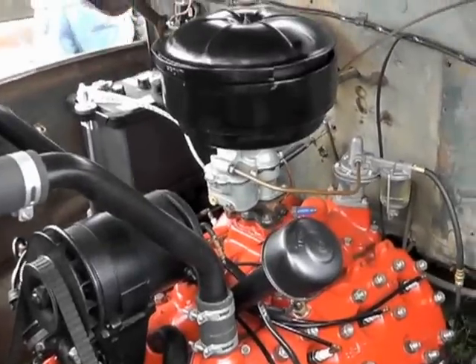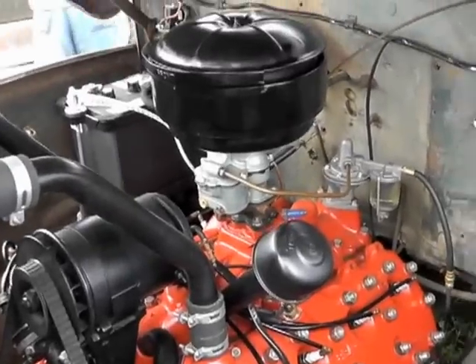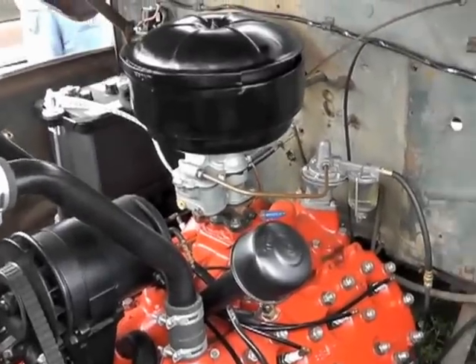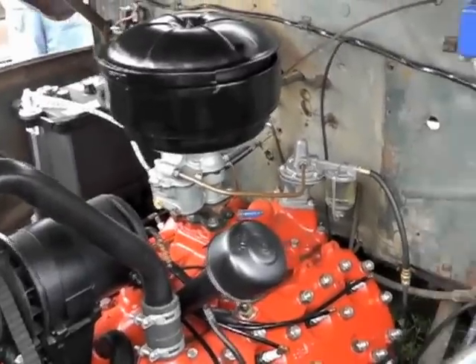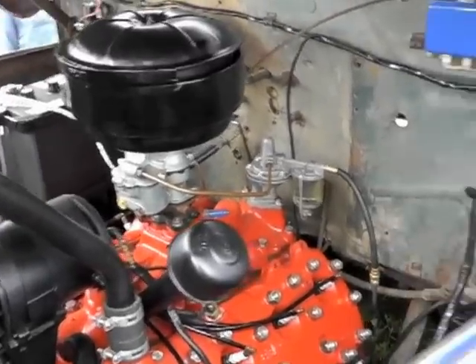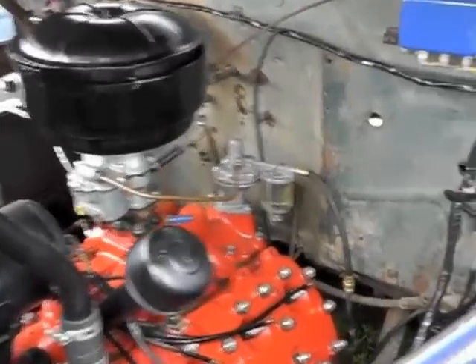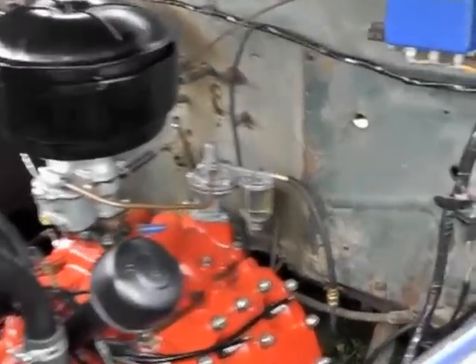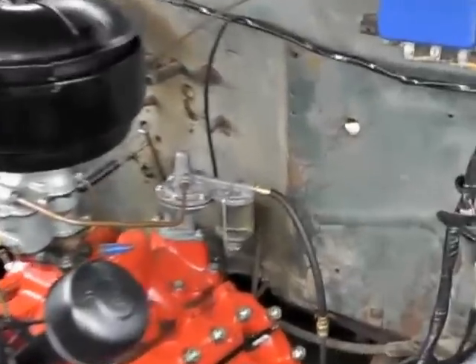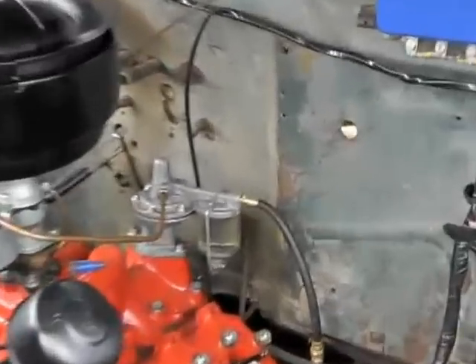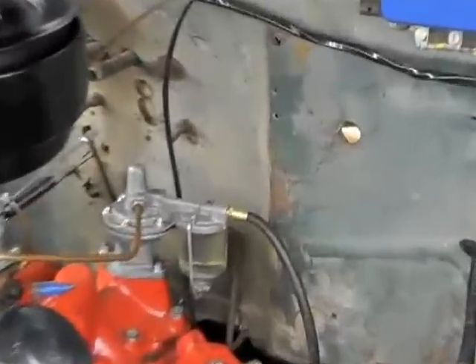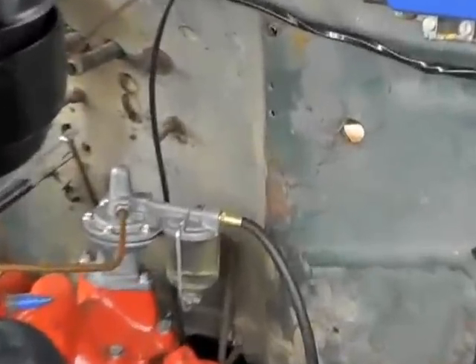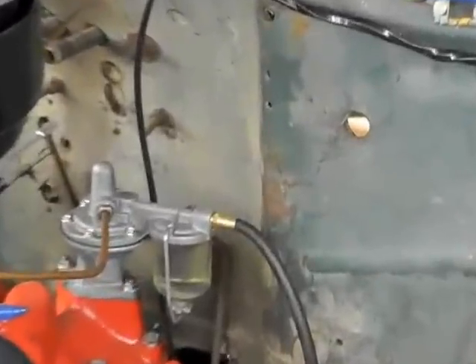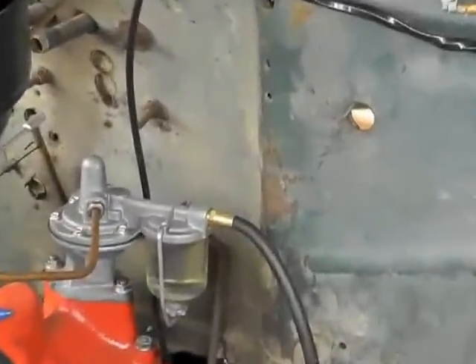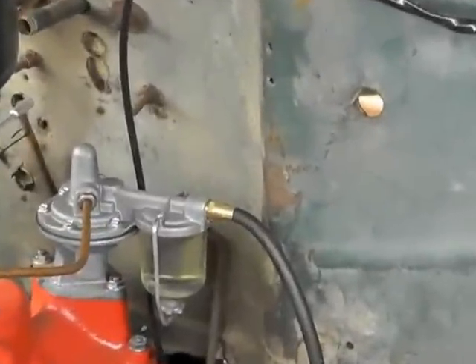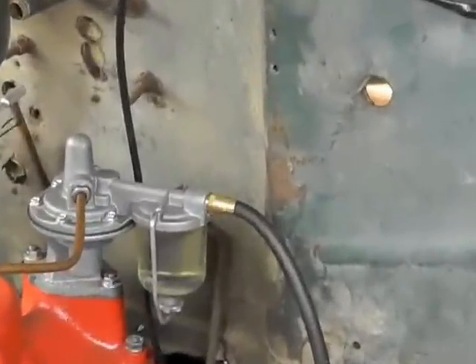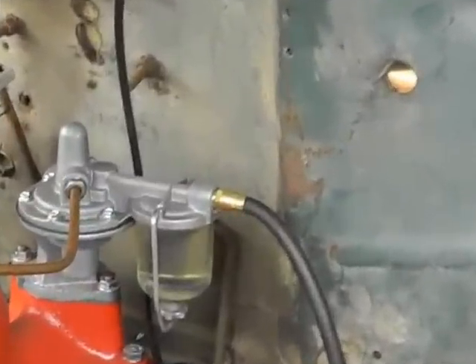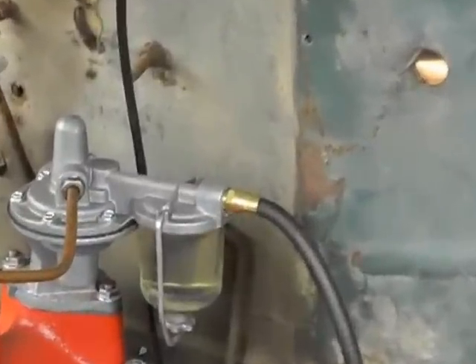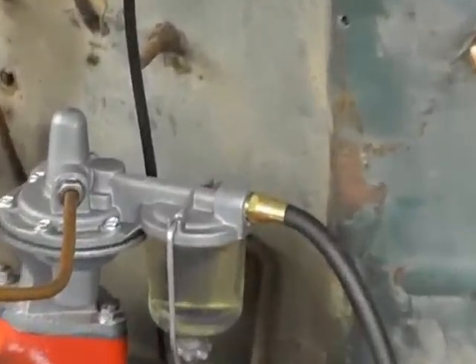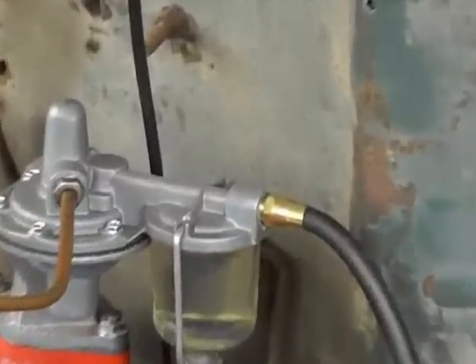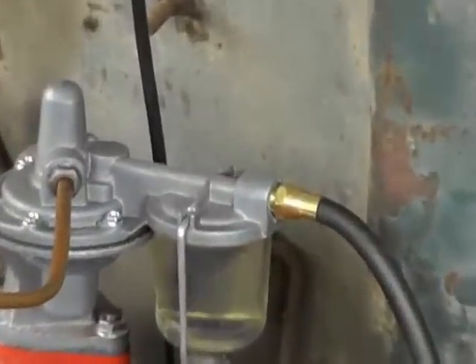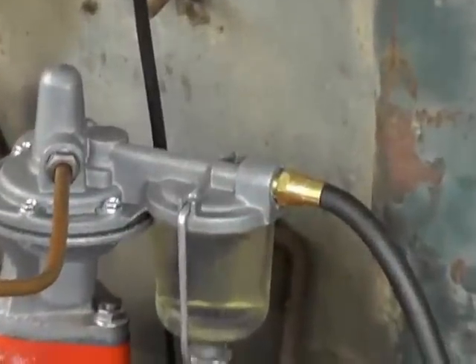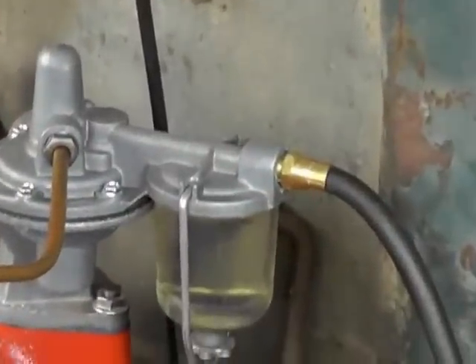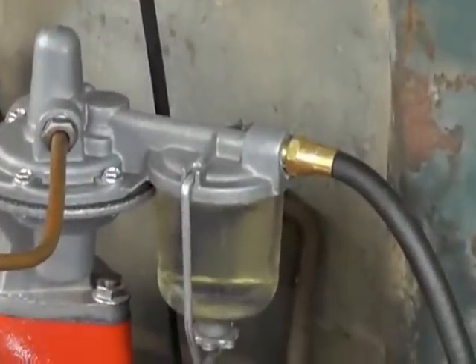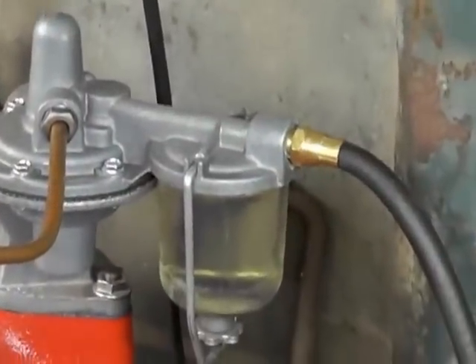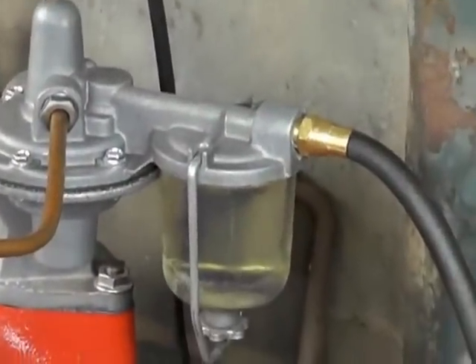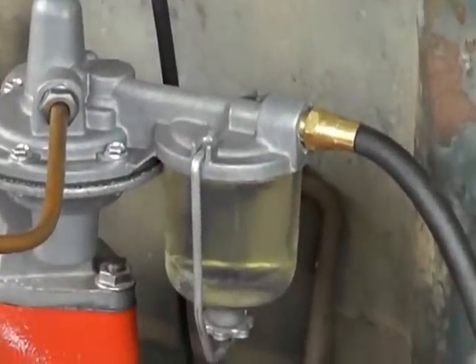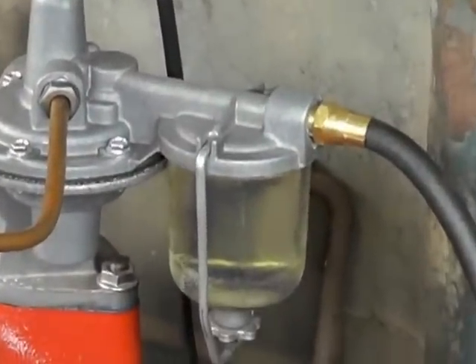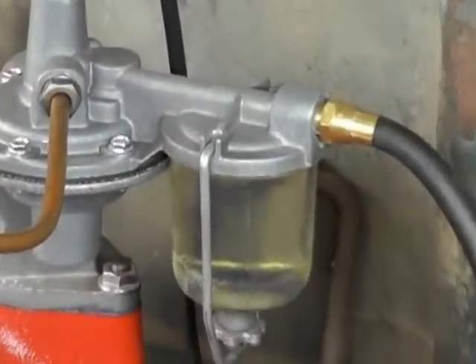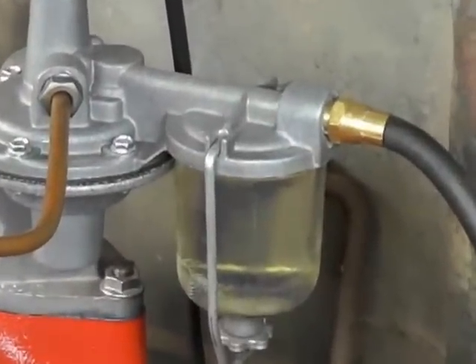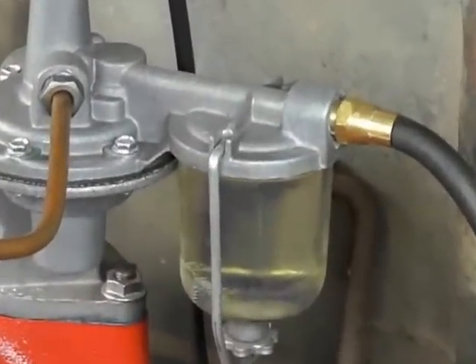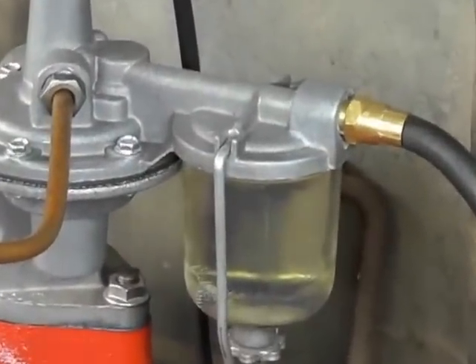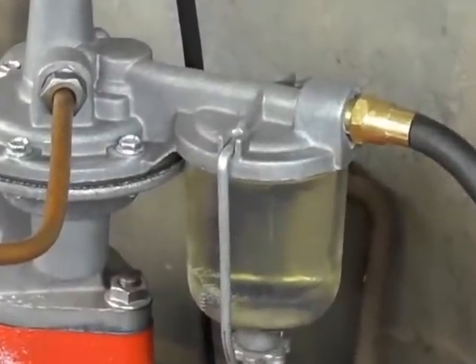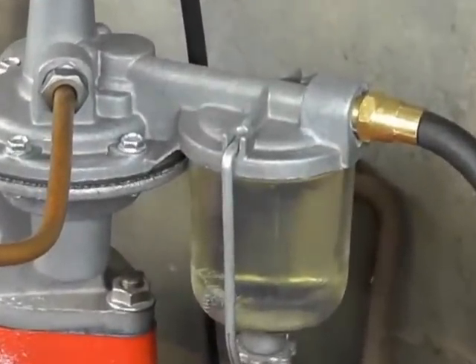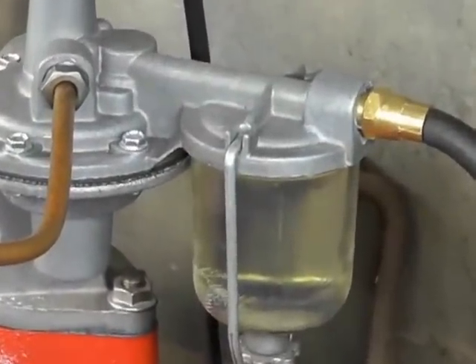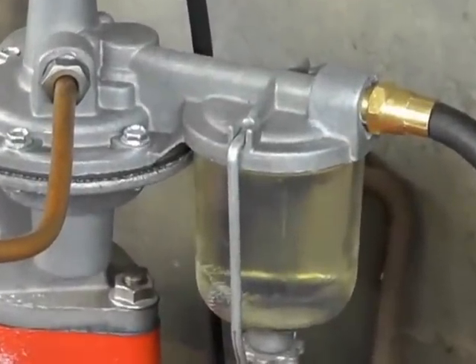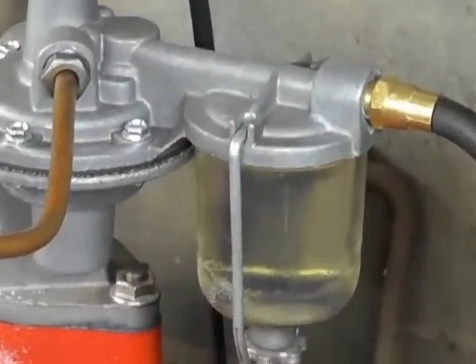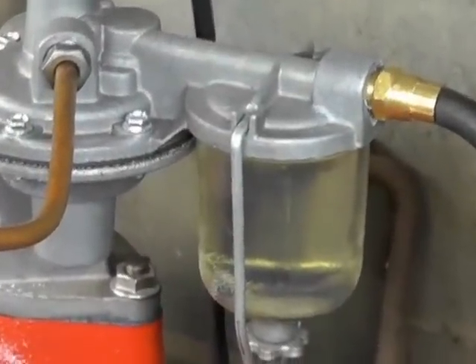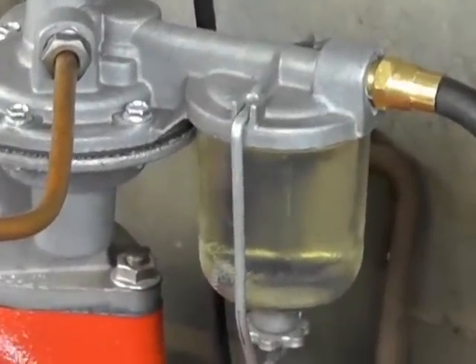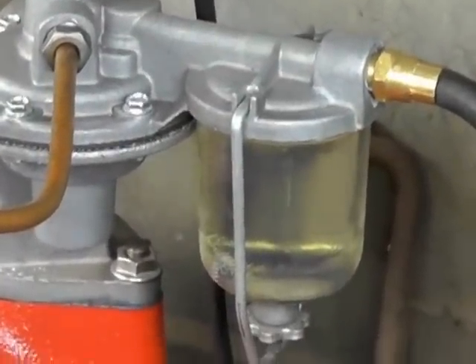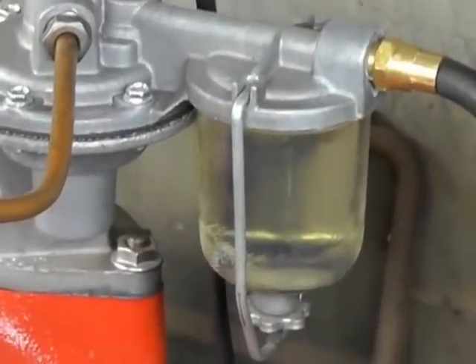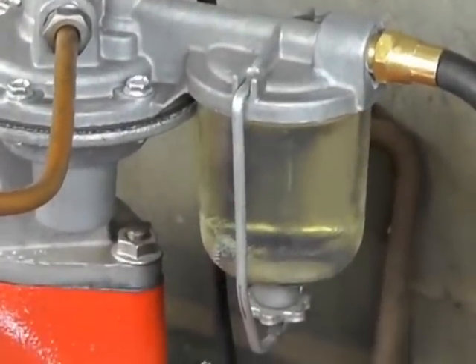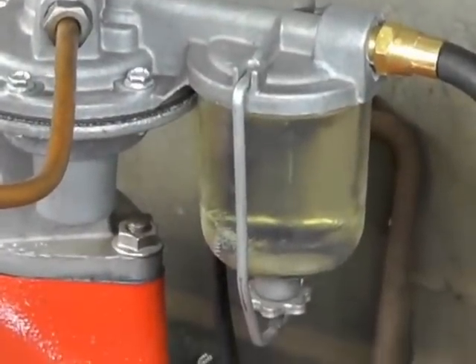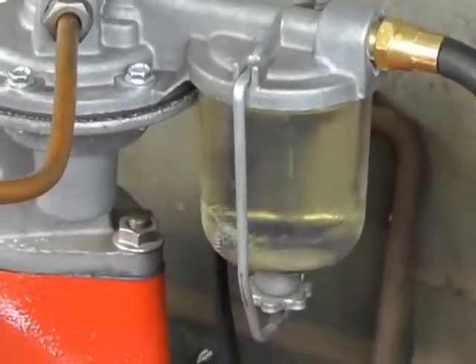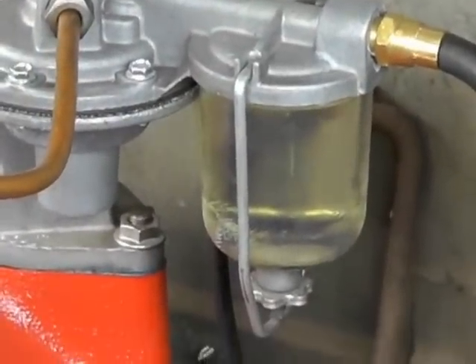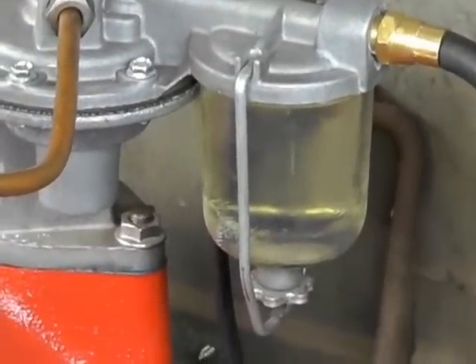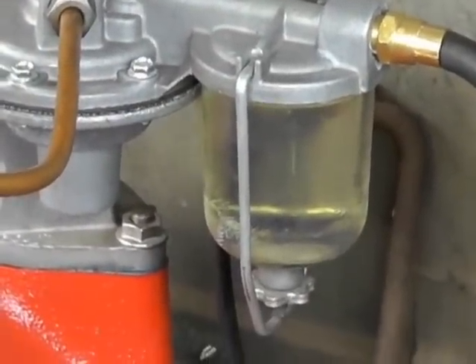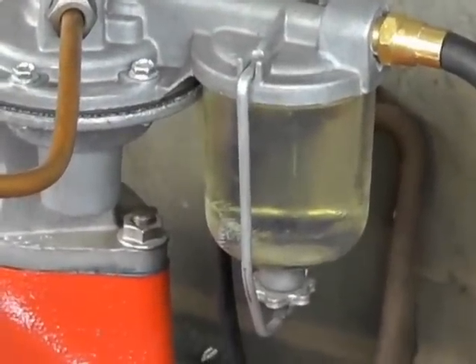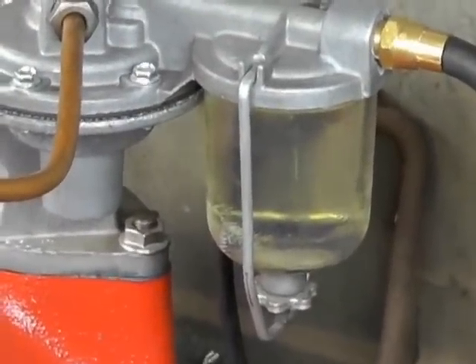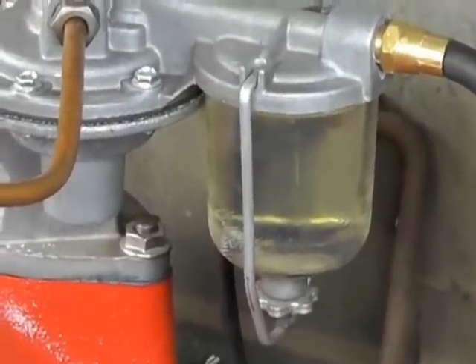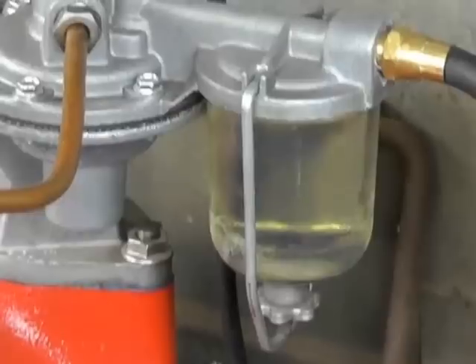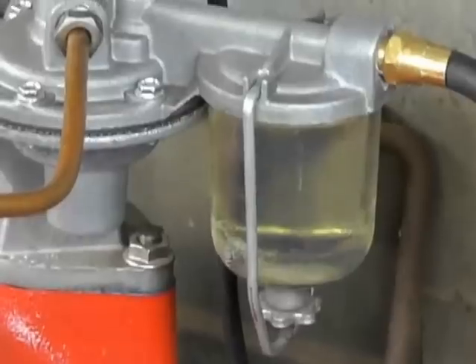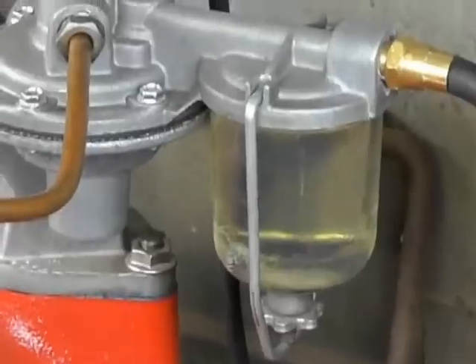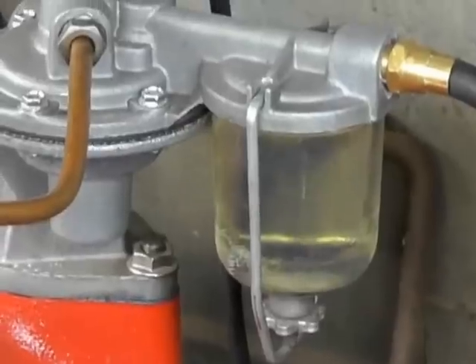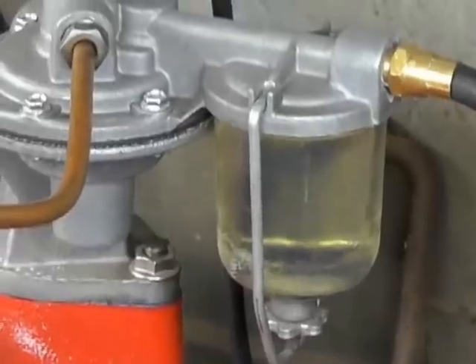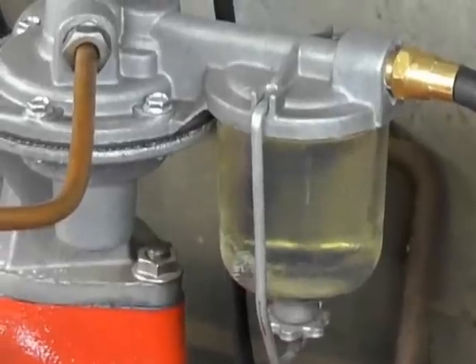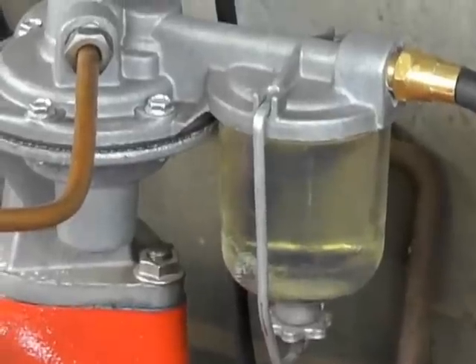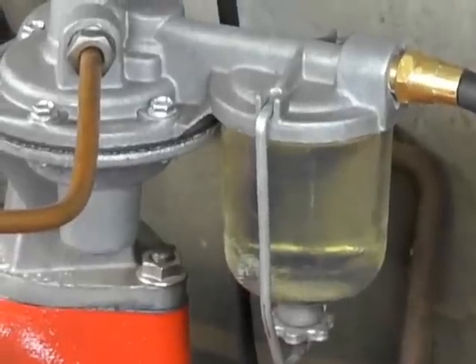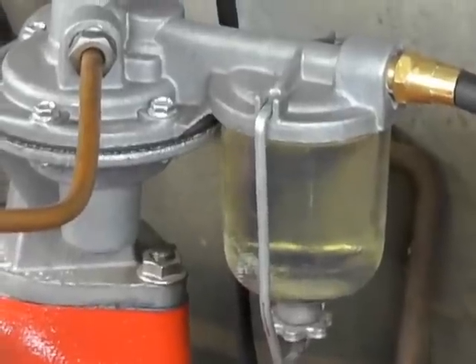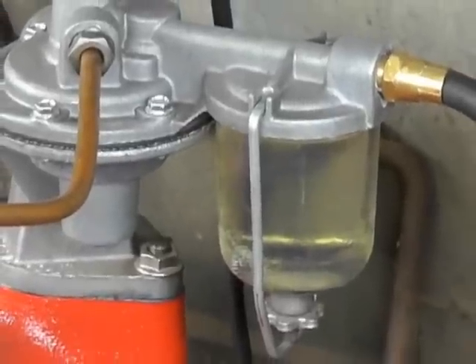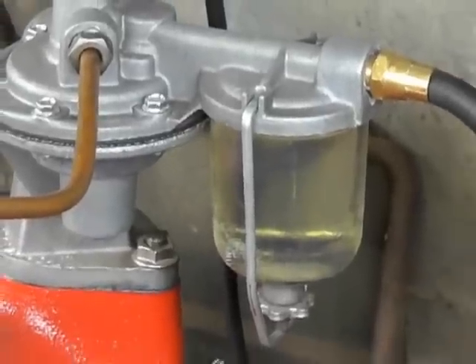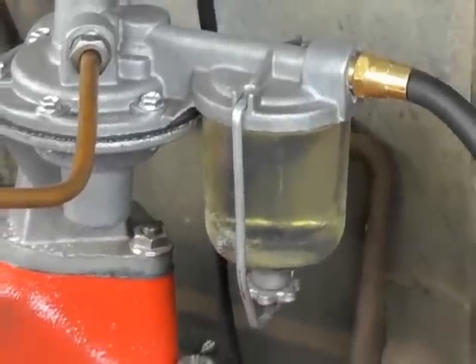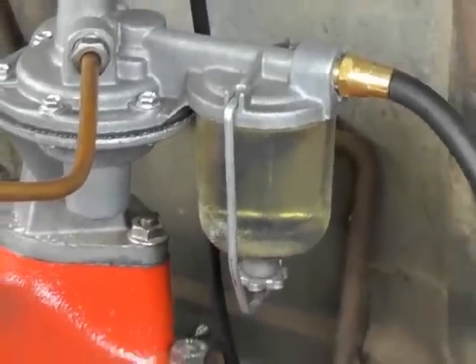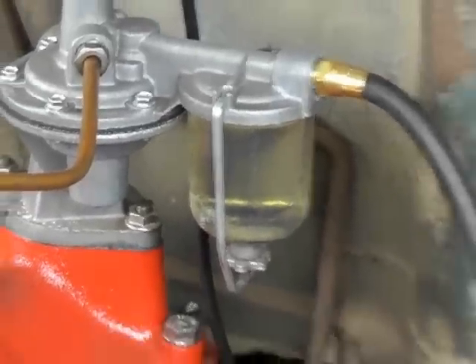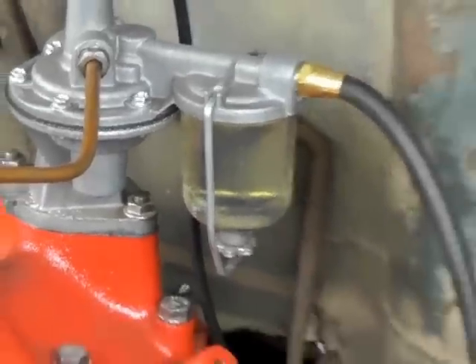We wire wheeled everything down and painted it on the engine stand. Oh, that's beautiful. Your sediment bowl doesn't even have any sediment in it. Yeah, it's good.